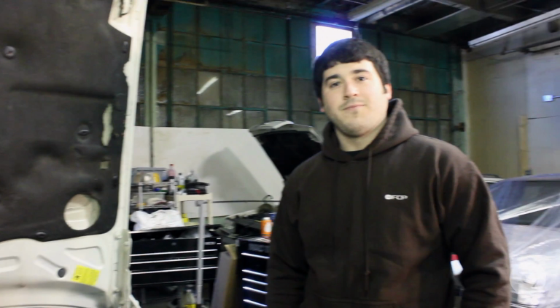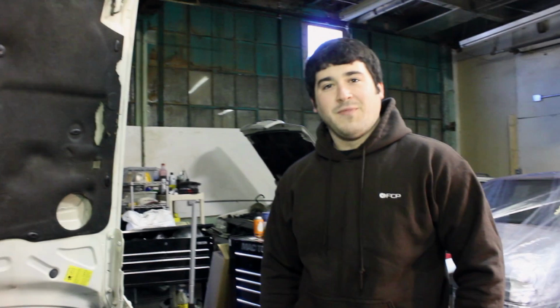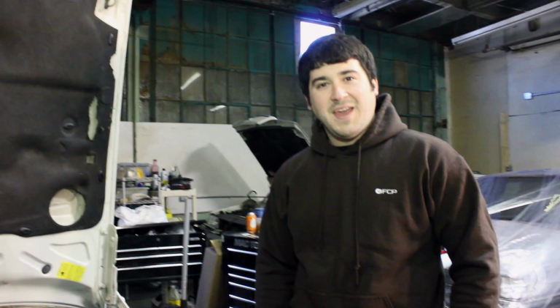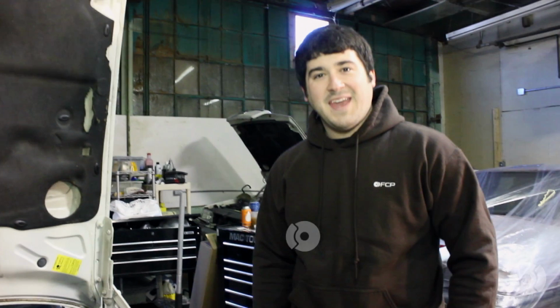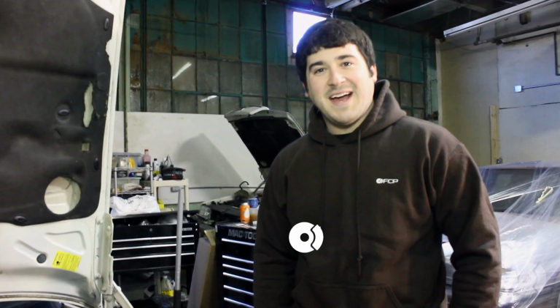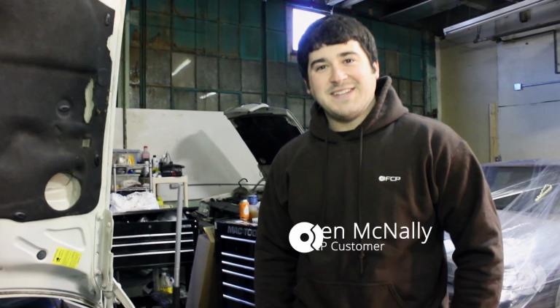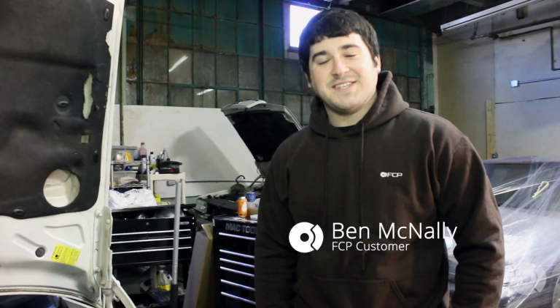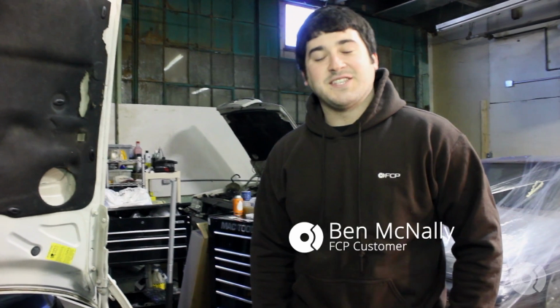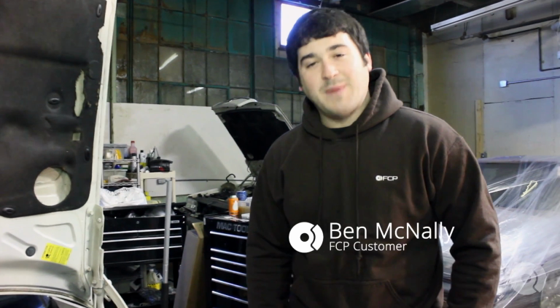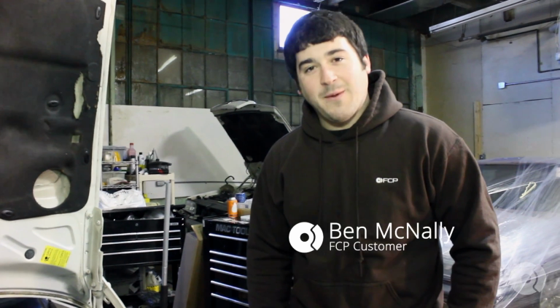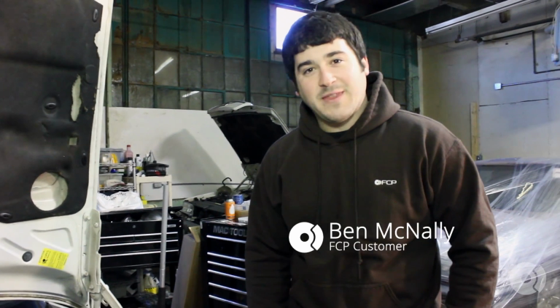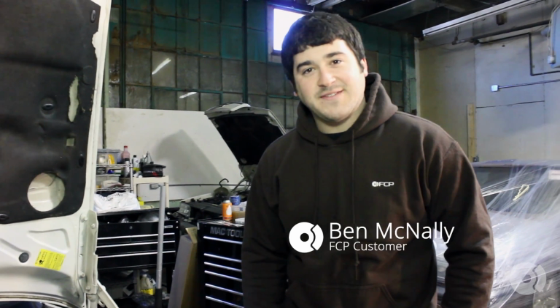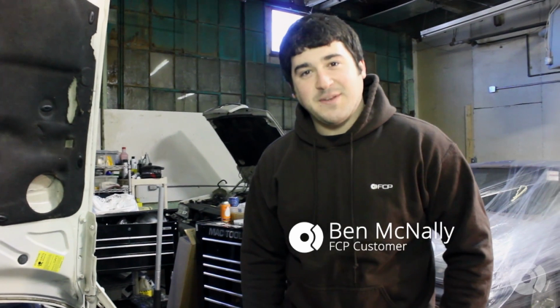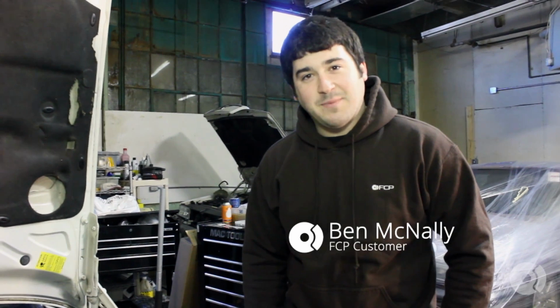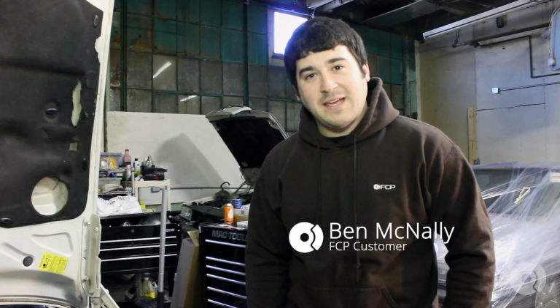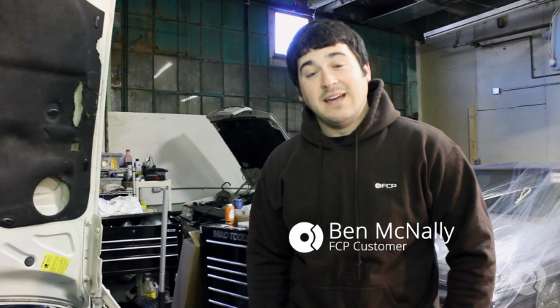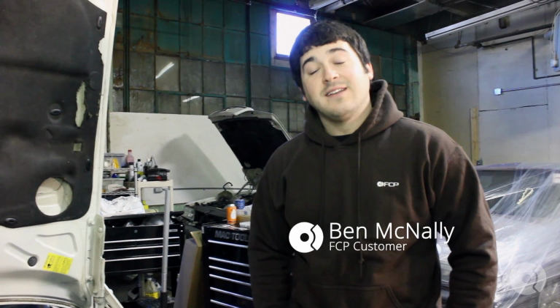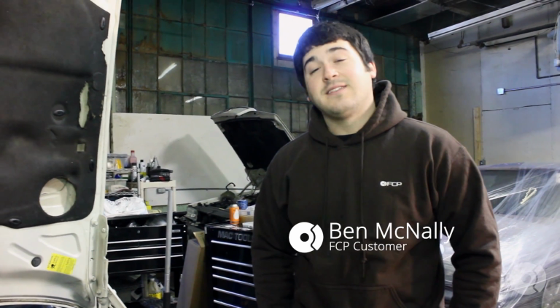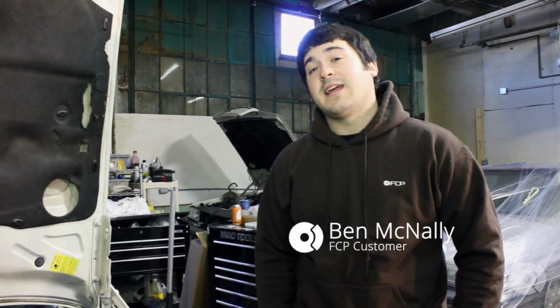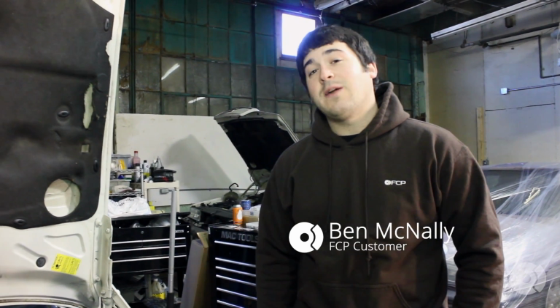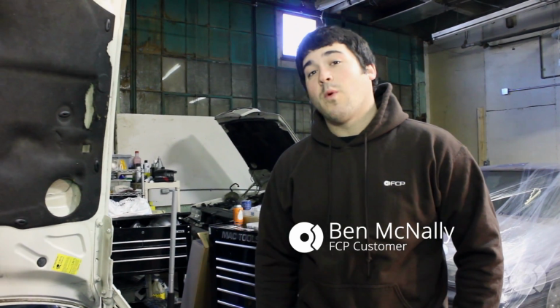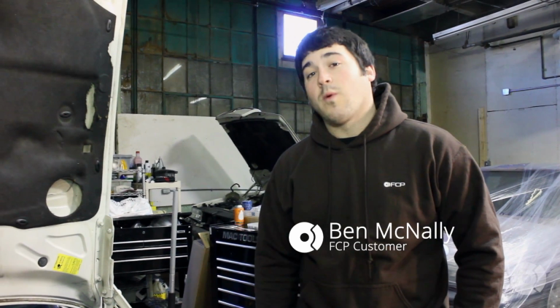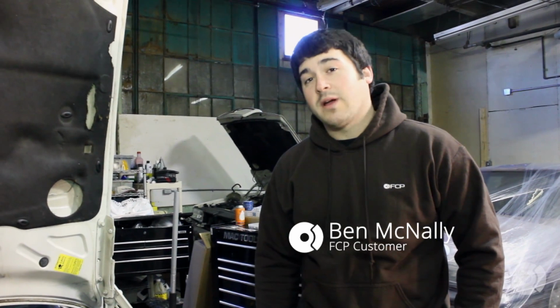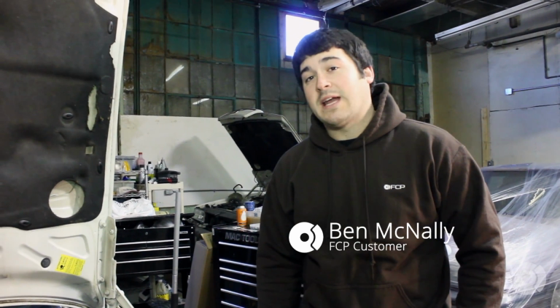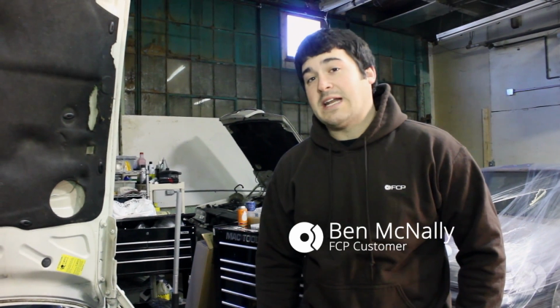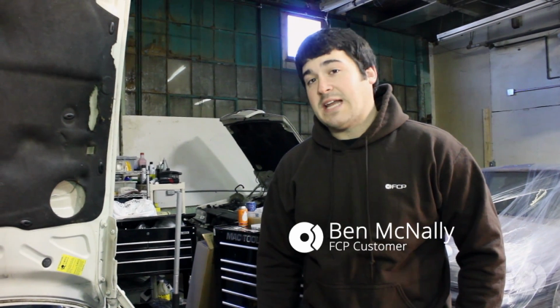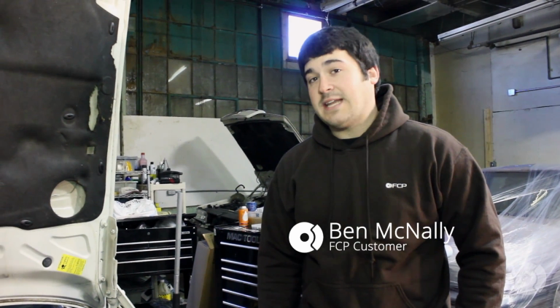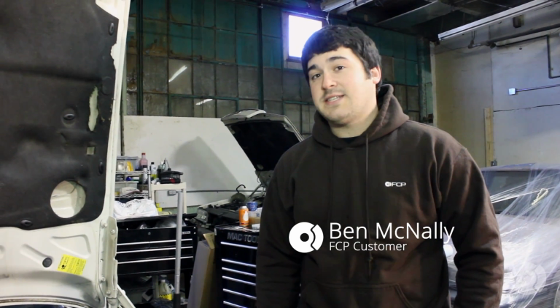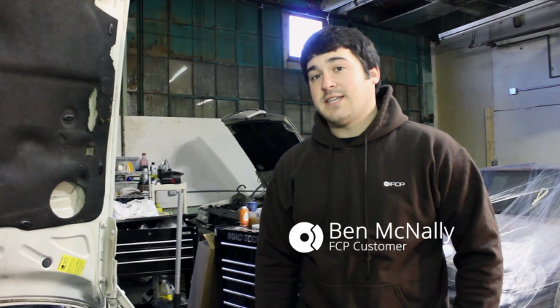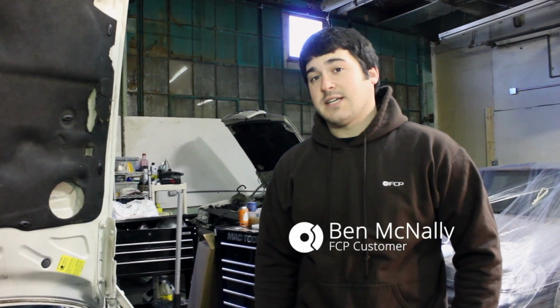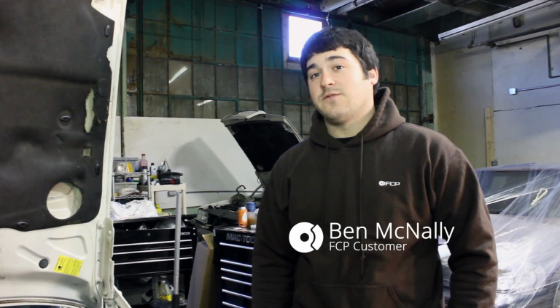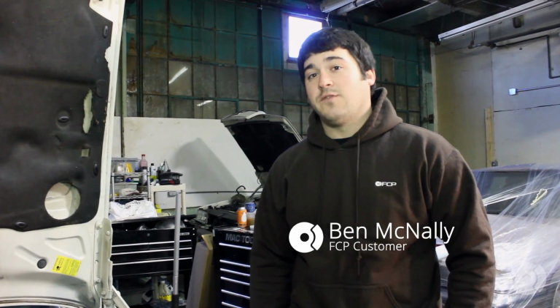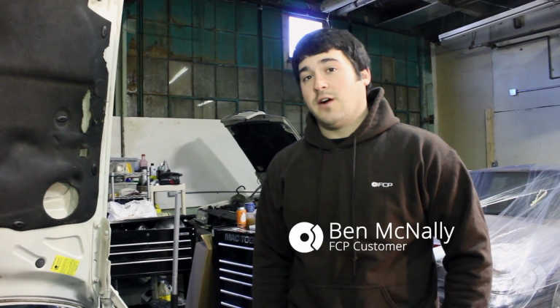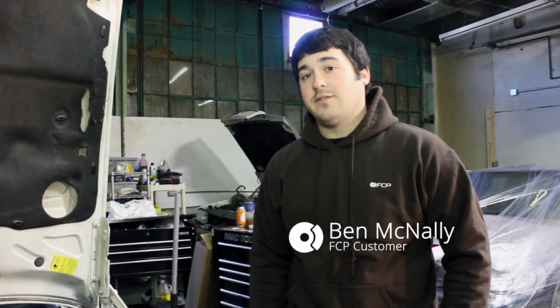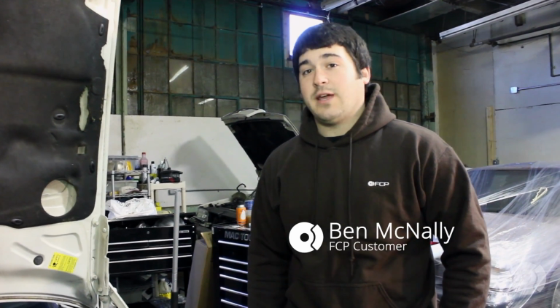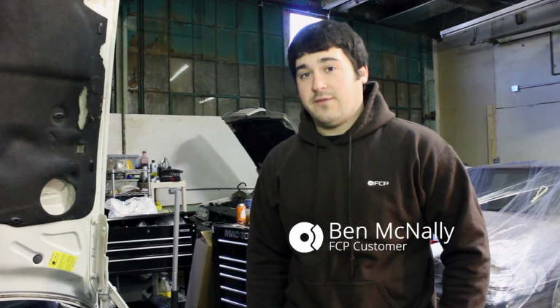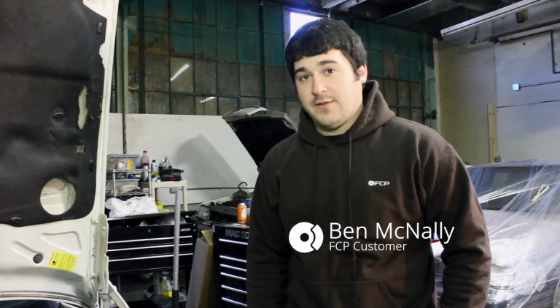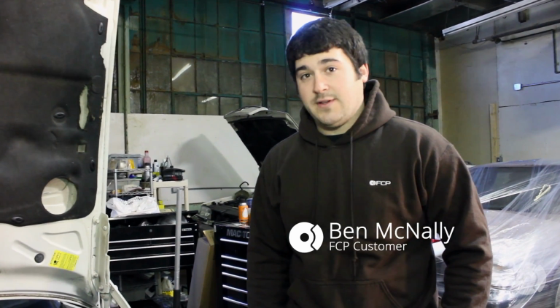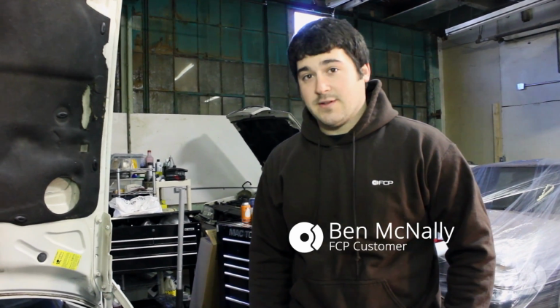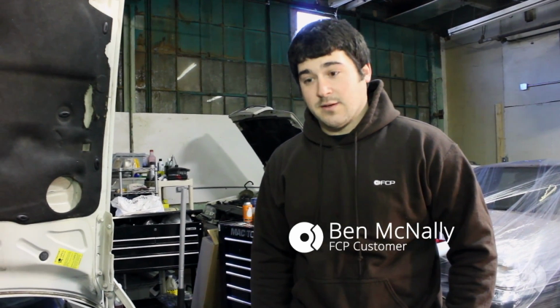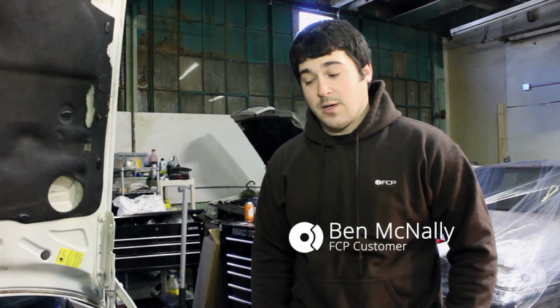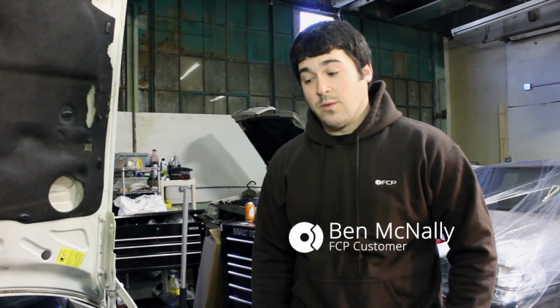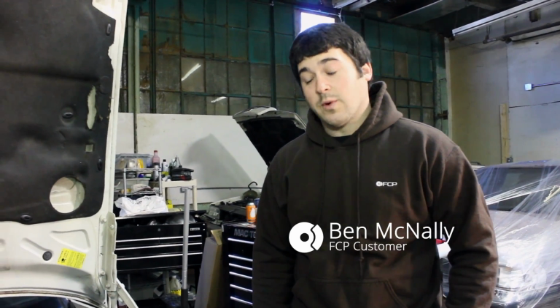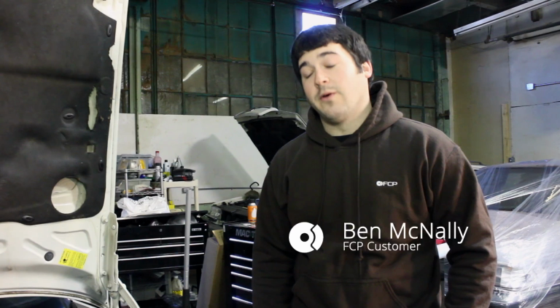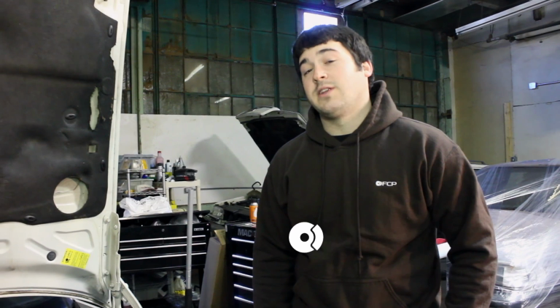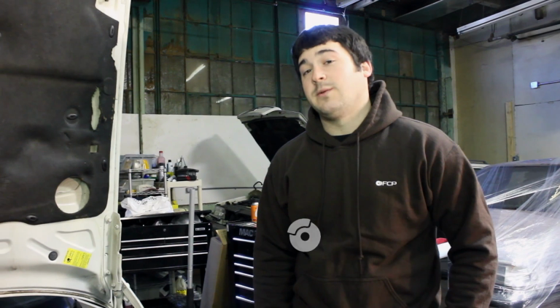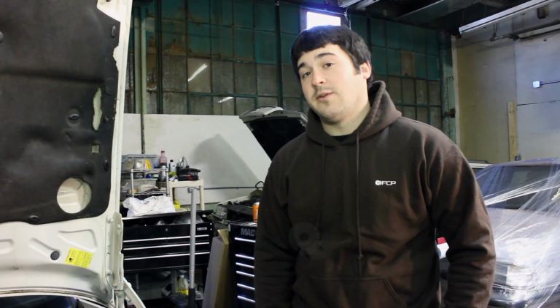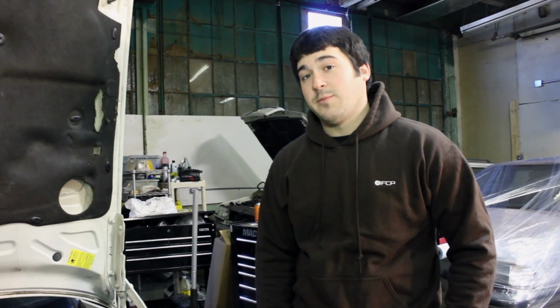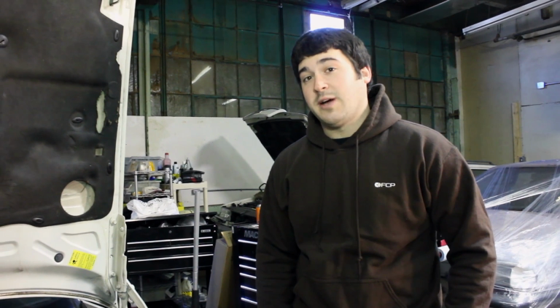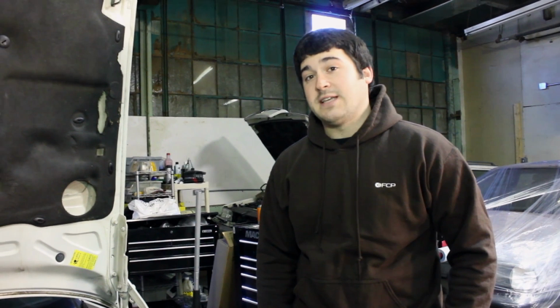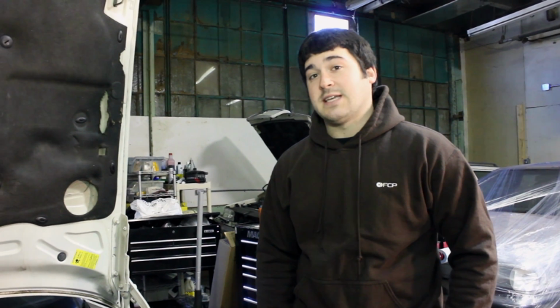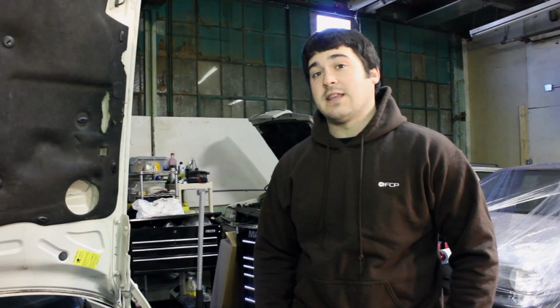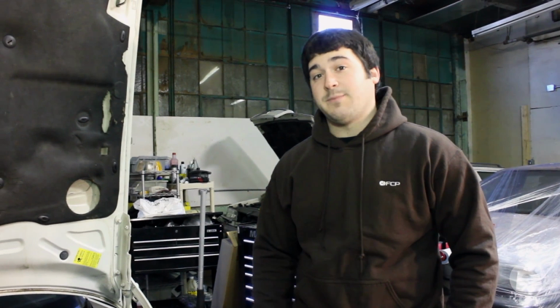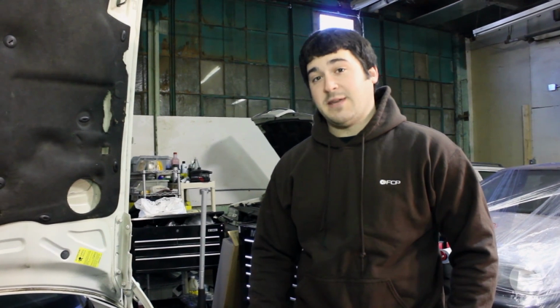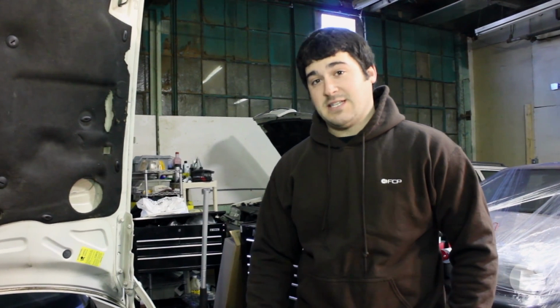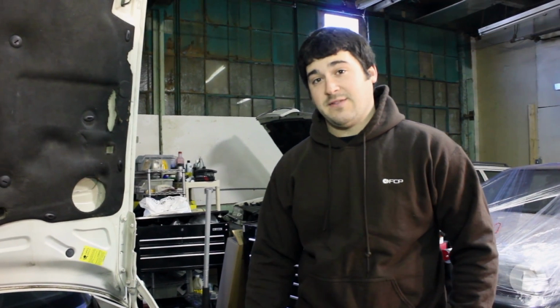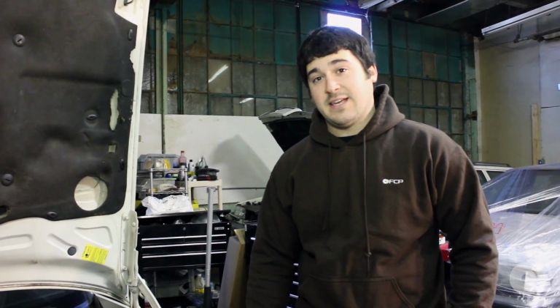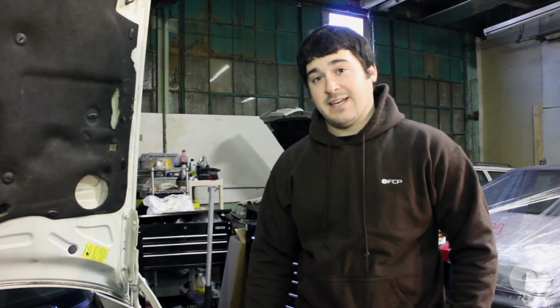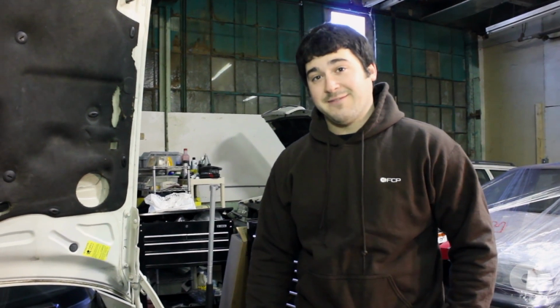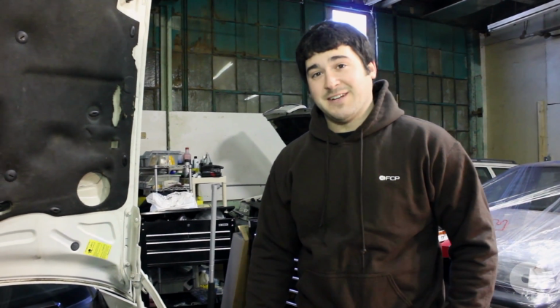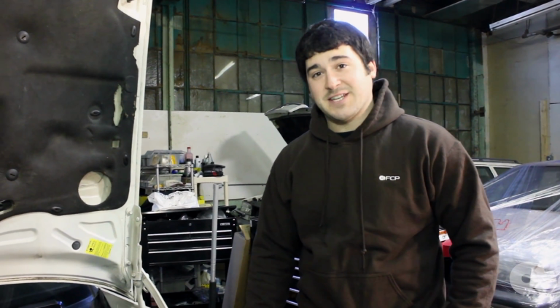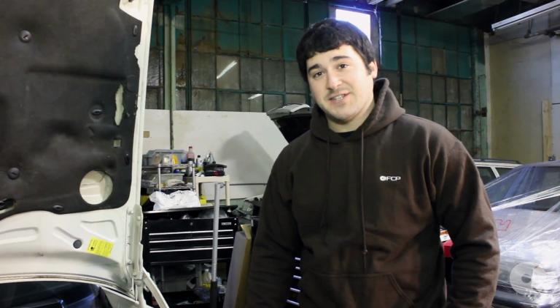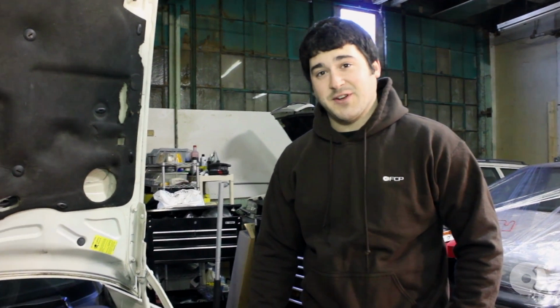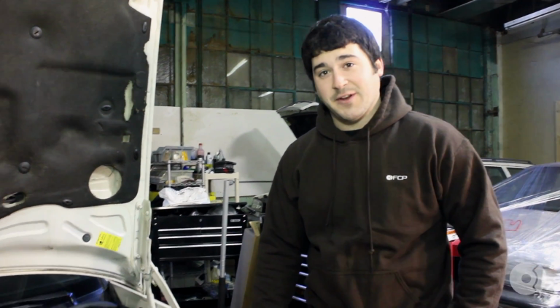Hey guys, this is Ben with FCP. Today we're working on a 96 Volvo 850 Turbo. We're going to be replacing the PCV kit. Let's get started.